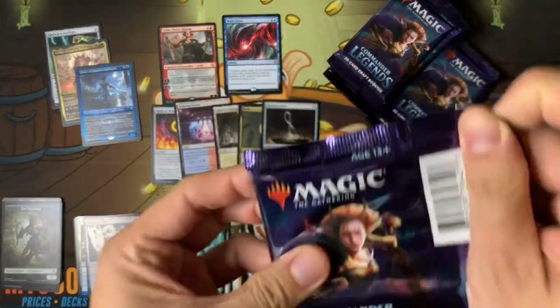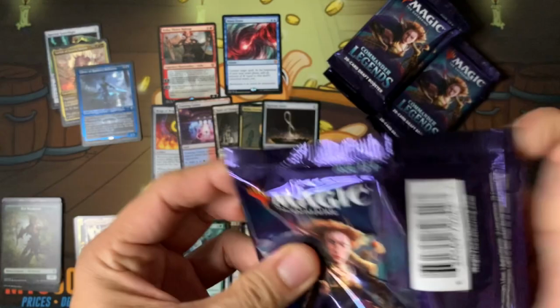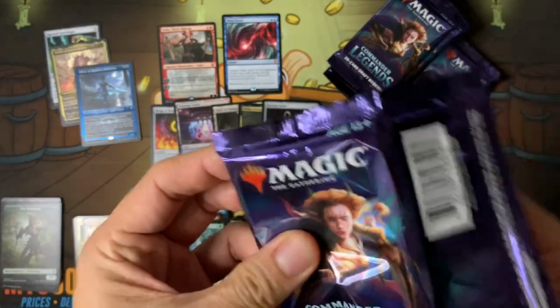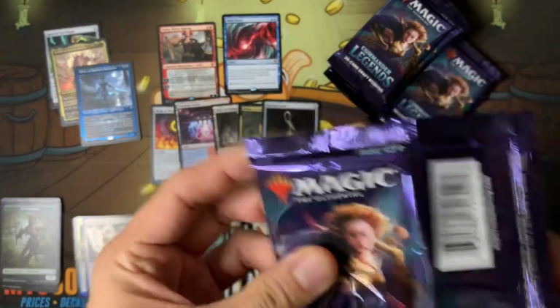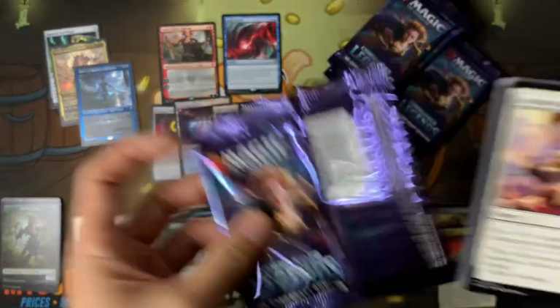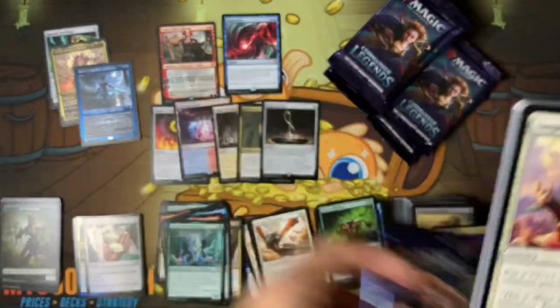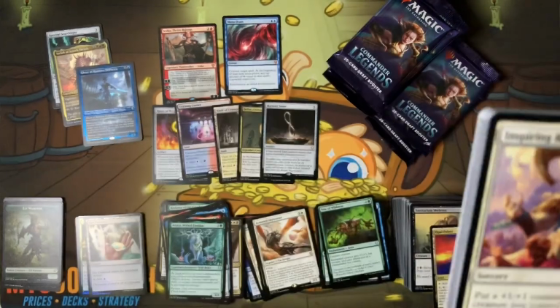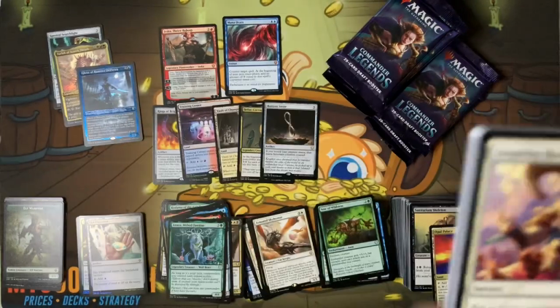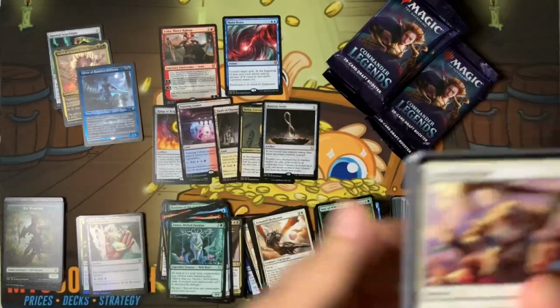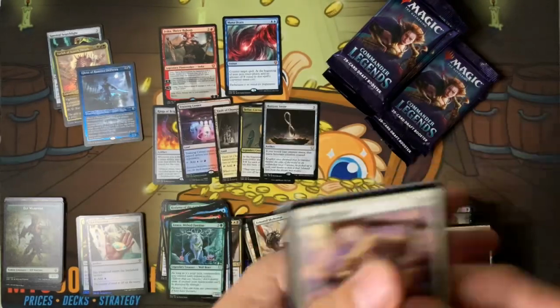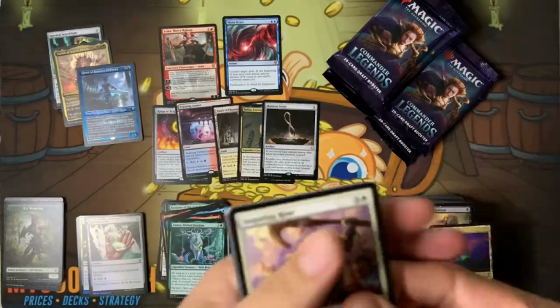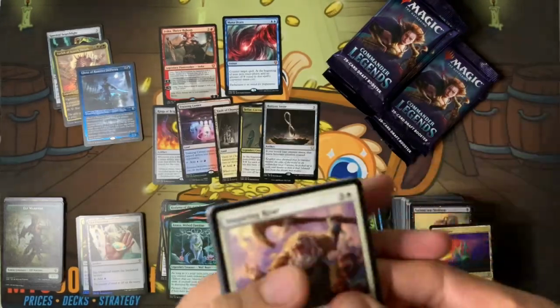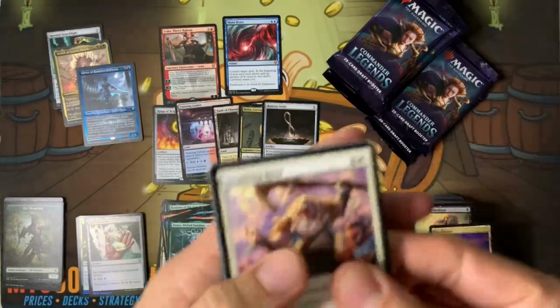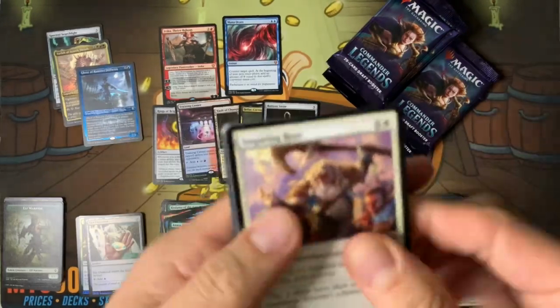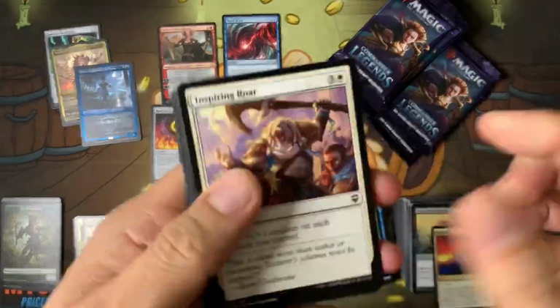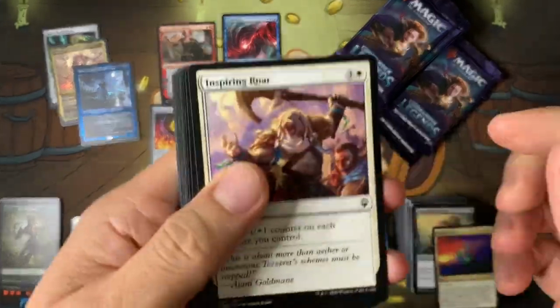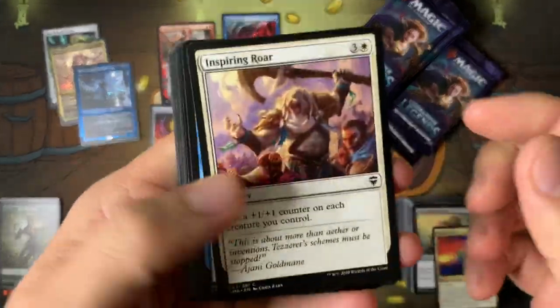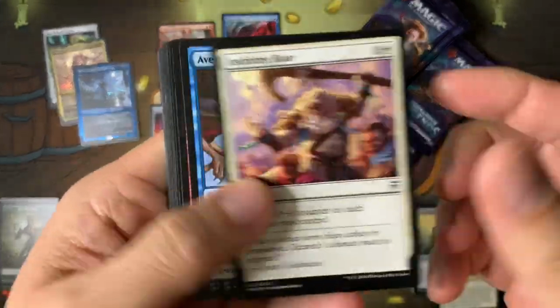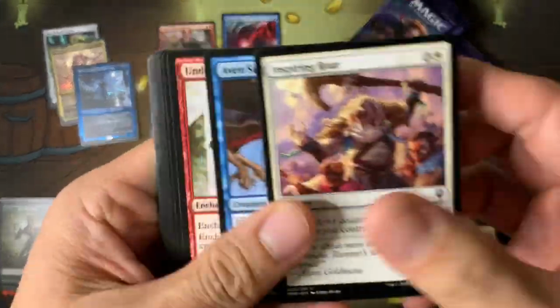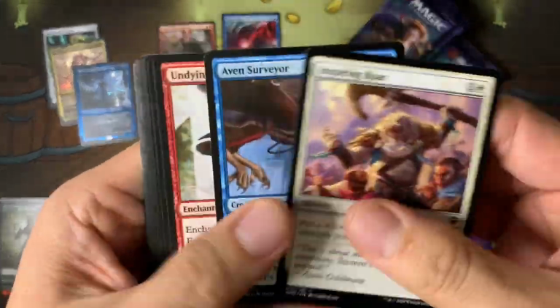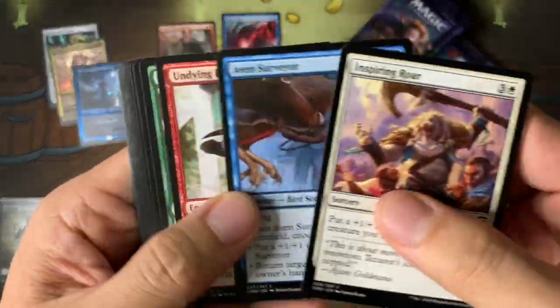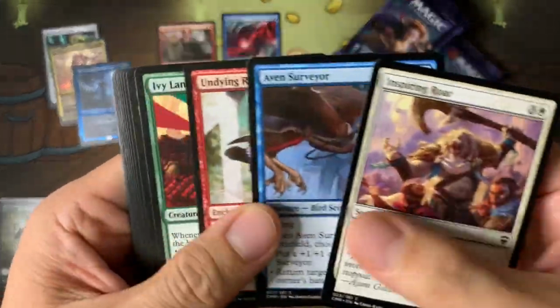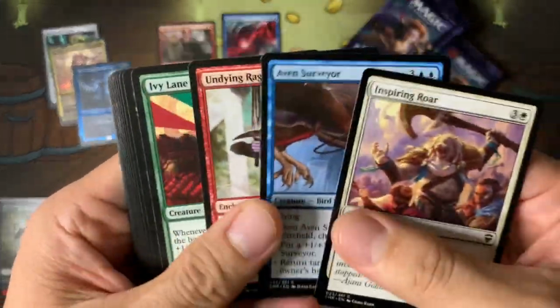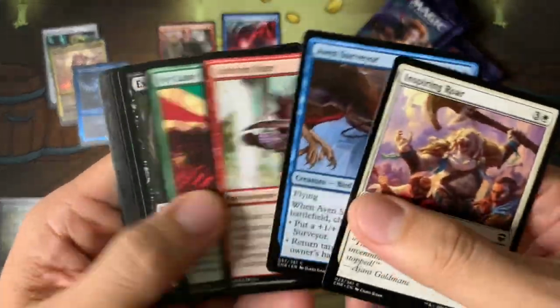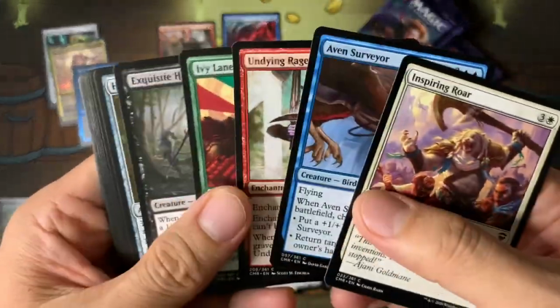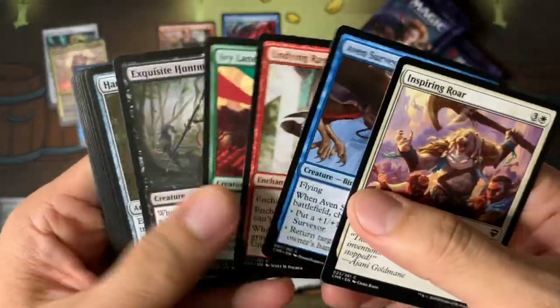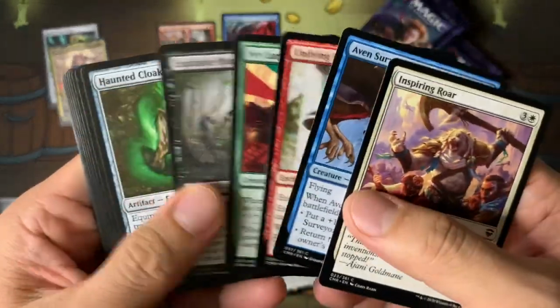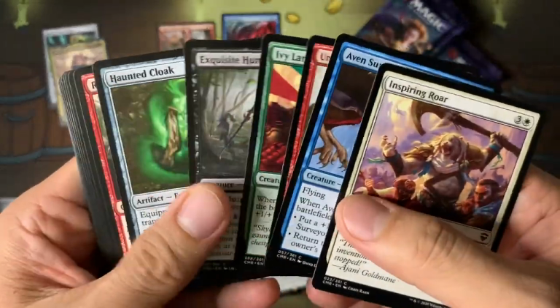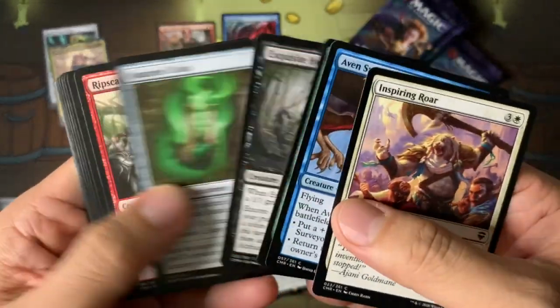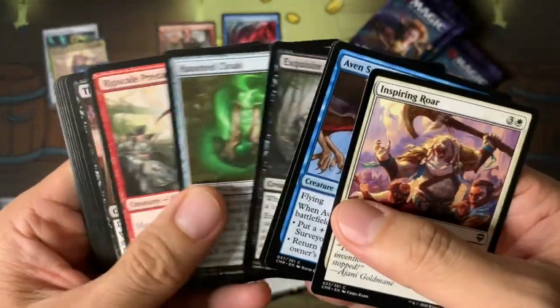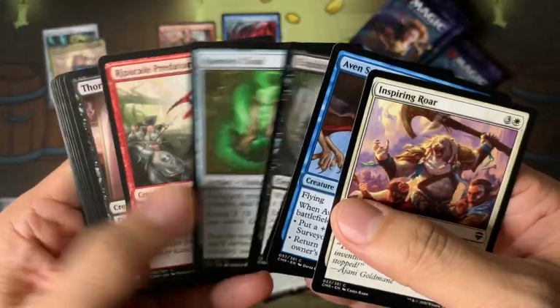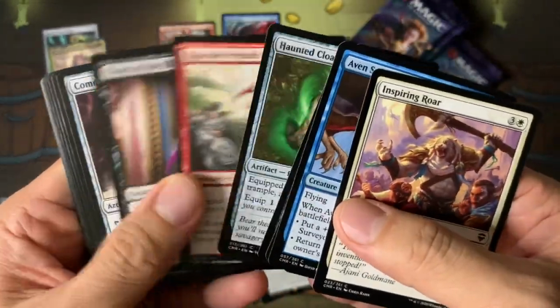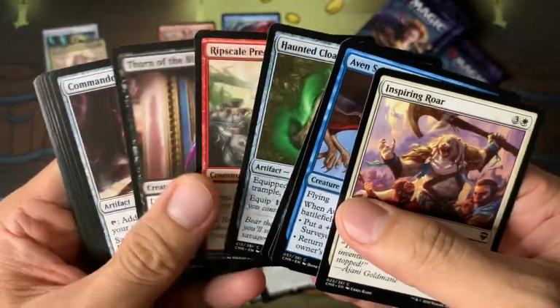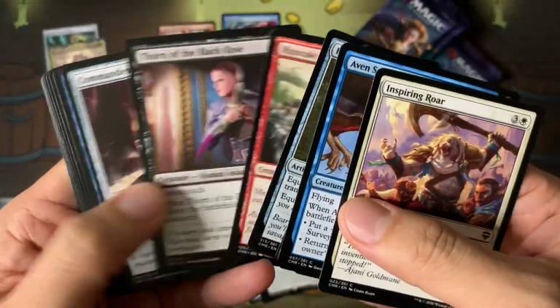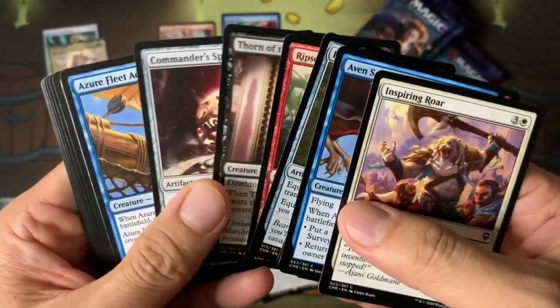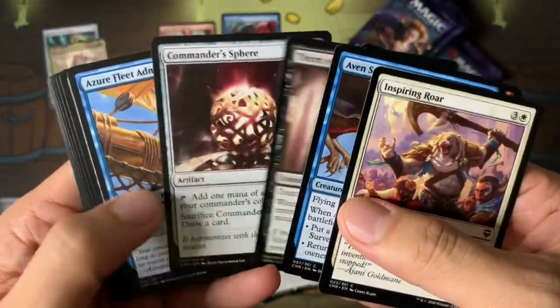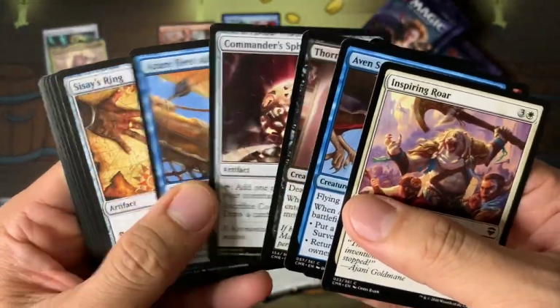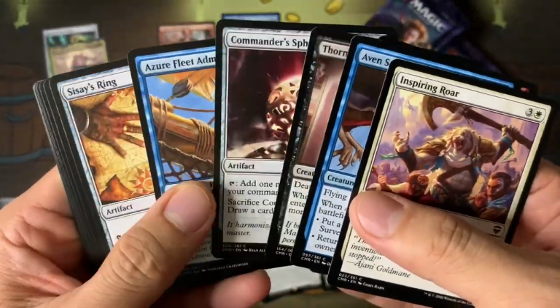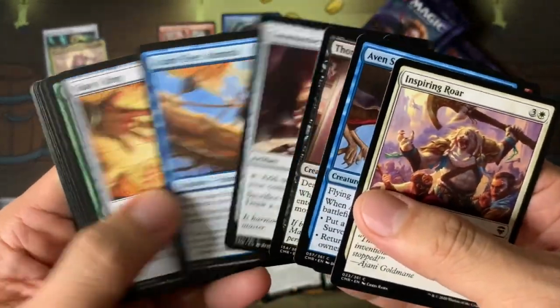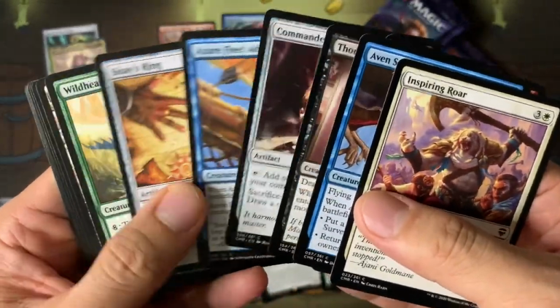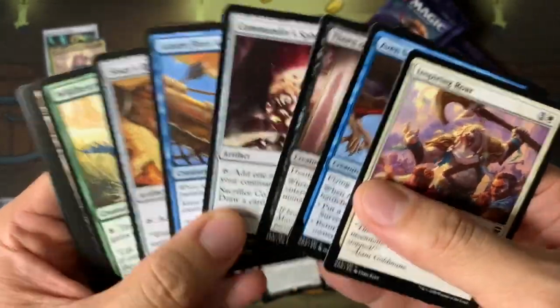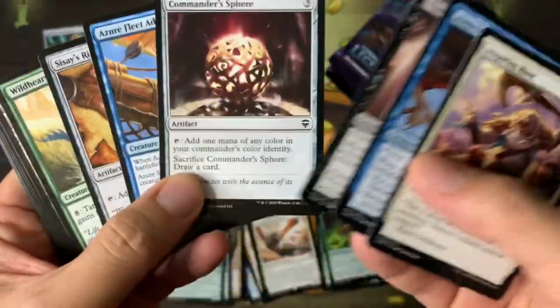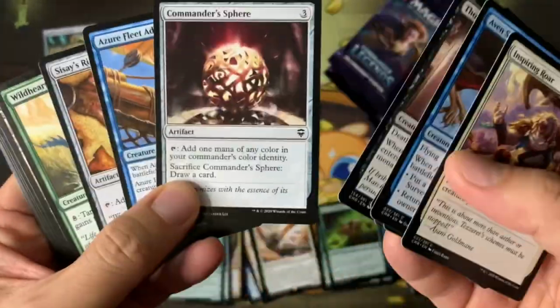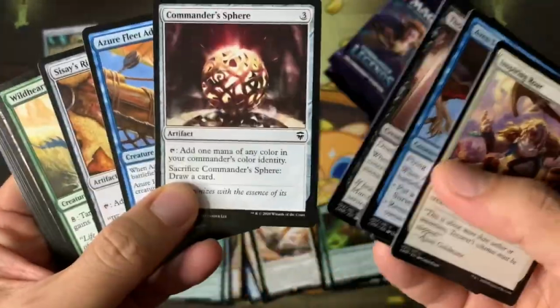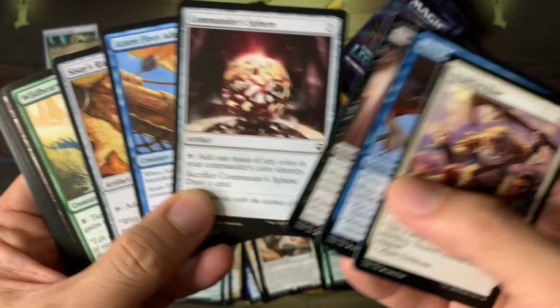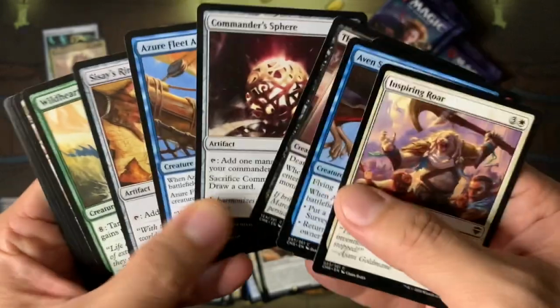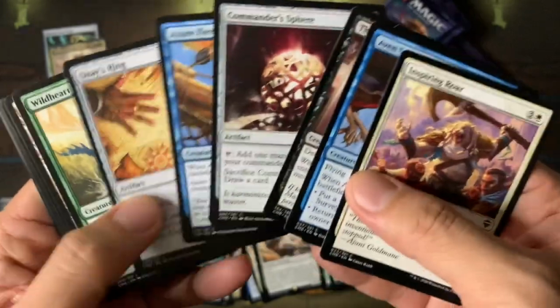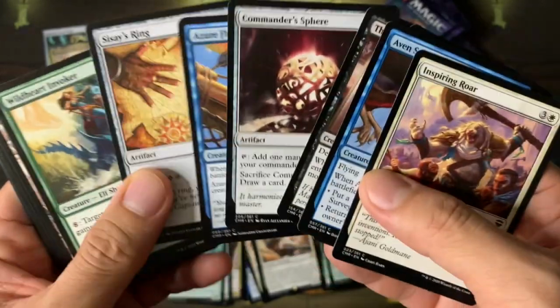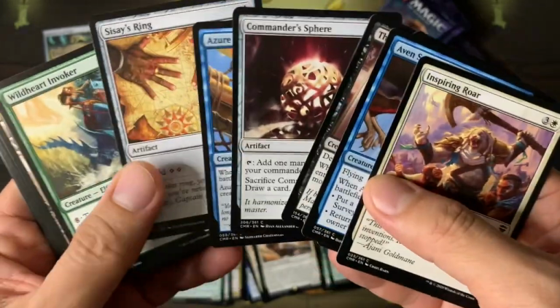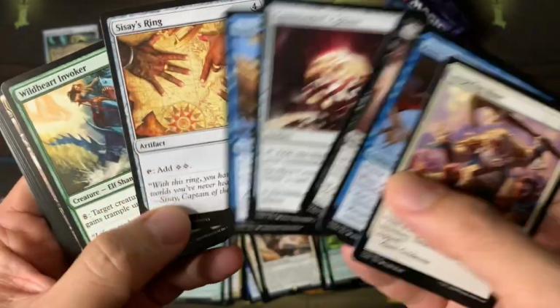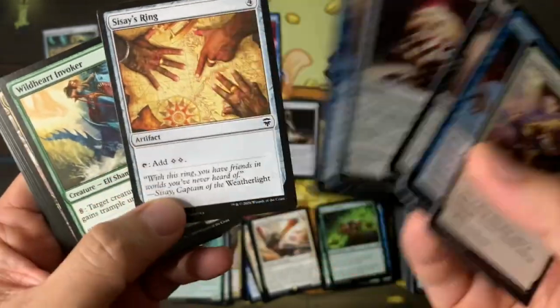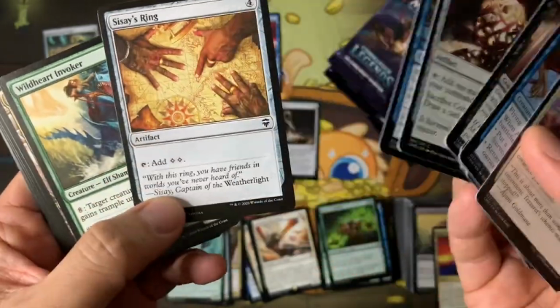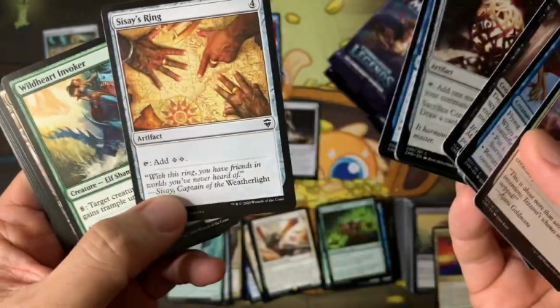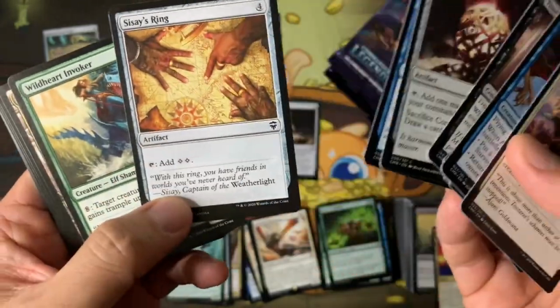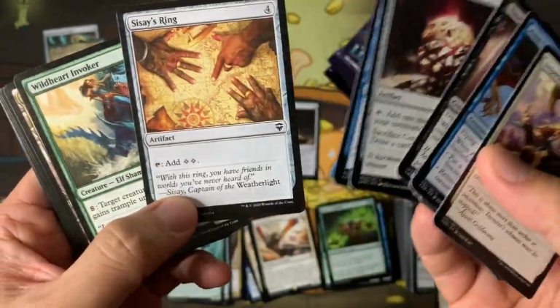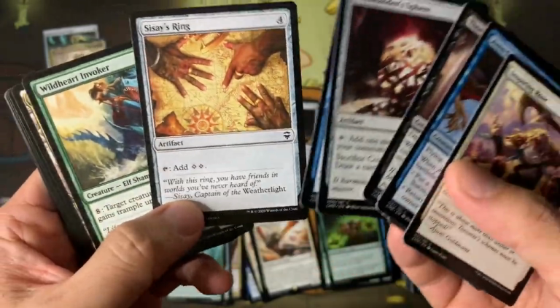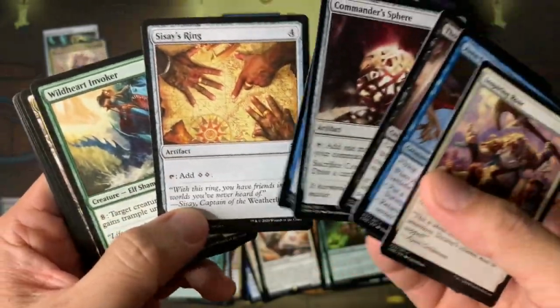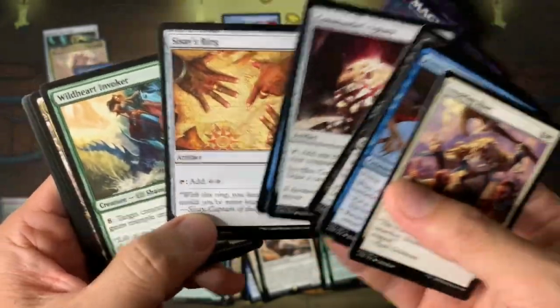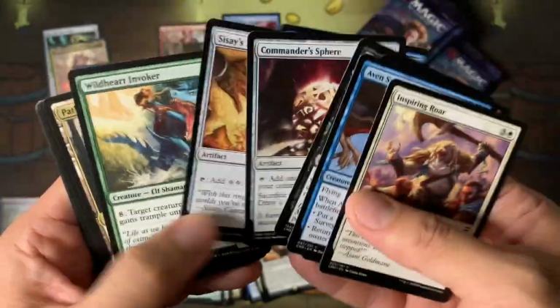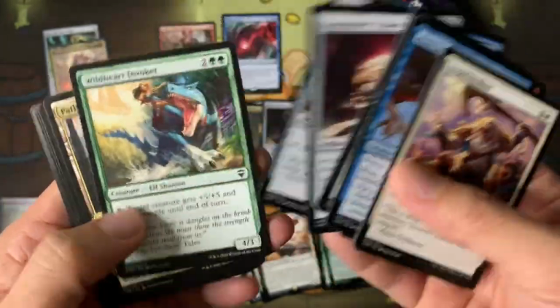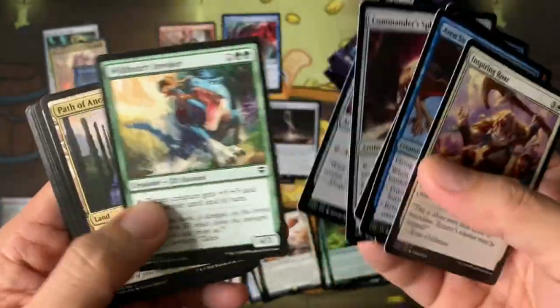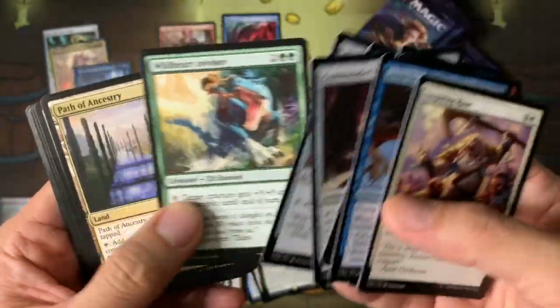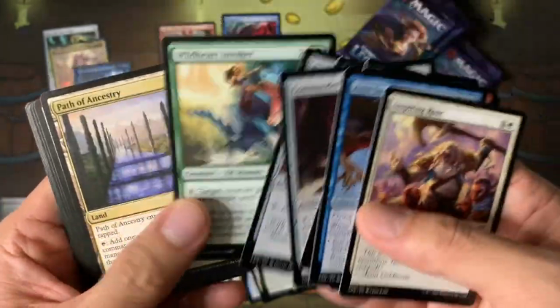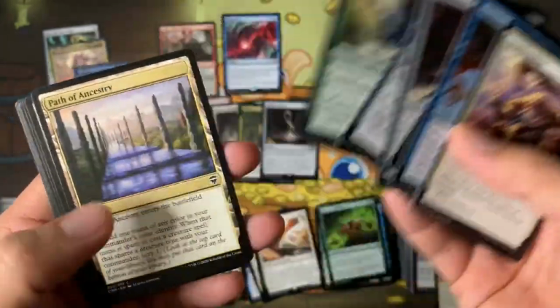So far we're doing pretty well. The box started off really strong but we're not going as strong now. Commander Sphere, Sisay's Ring — this is not Soul Ring obviously.